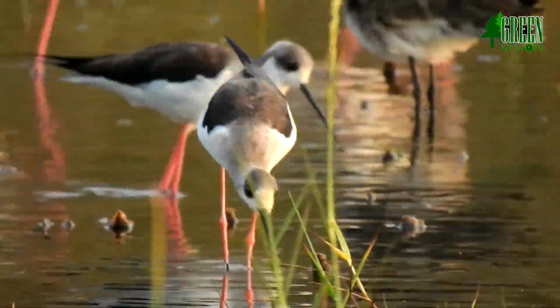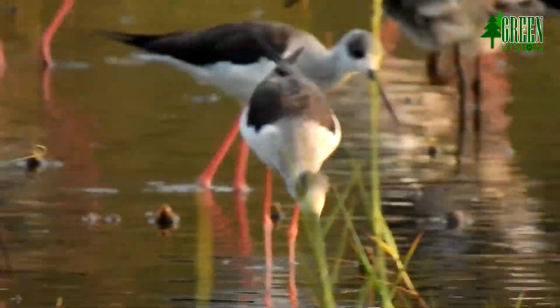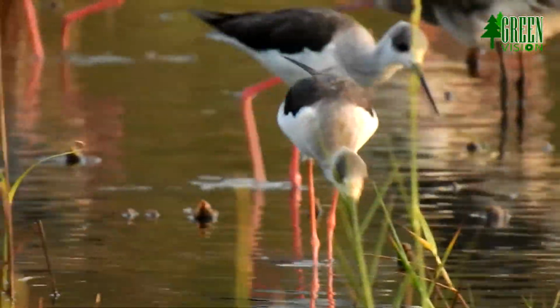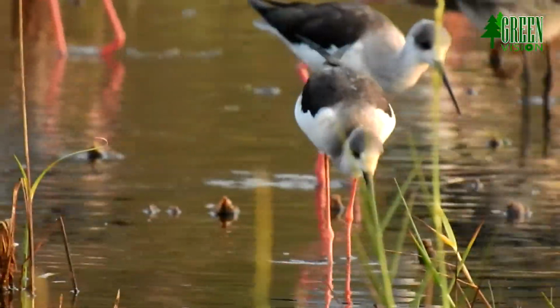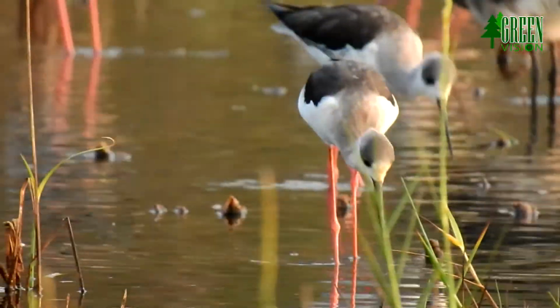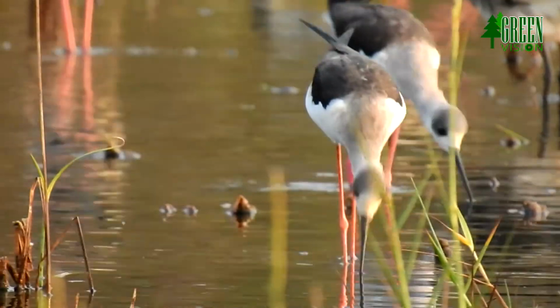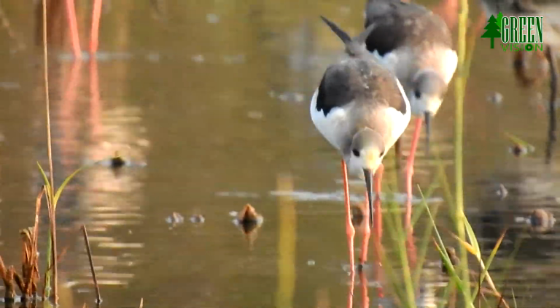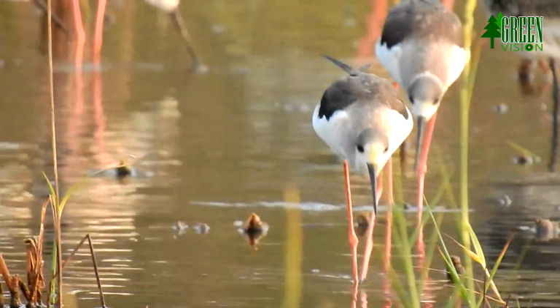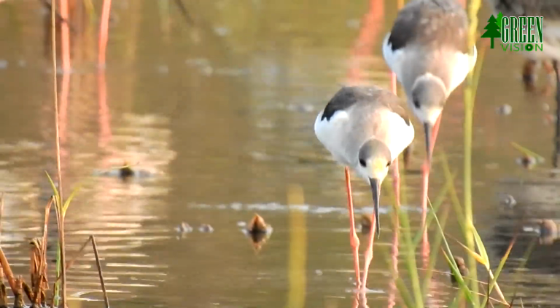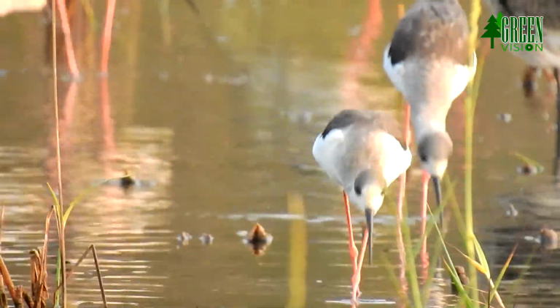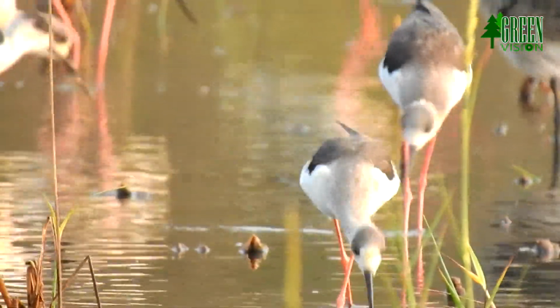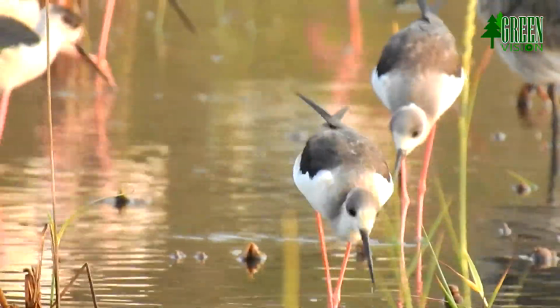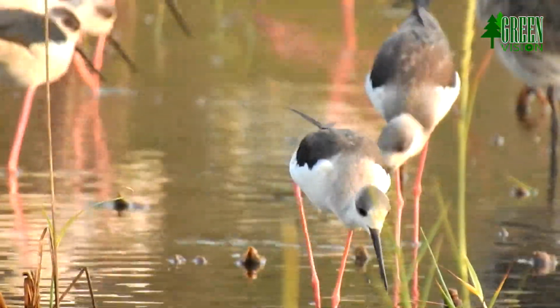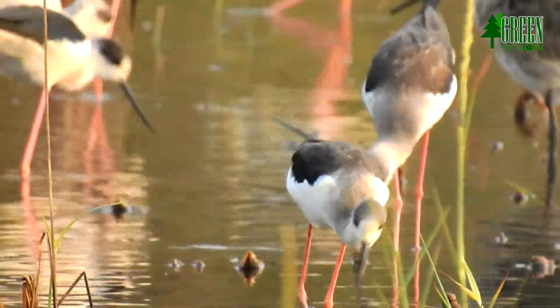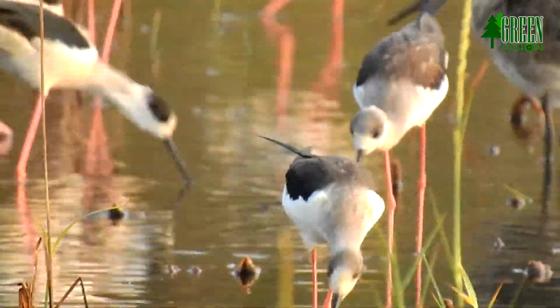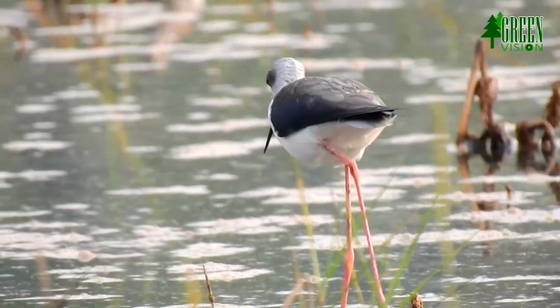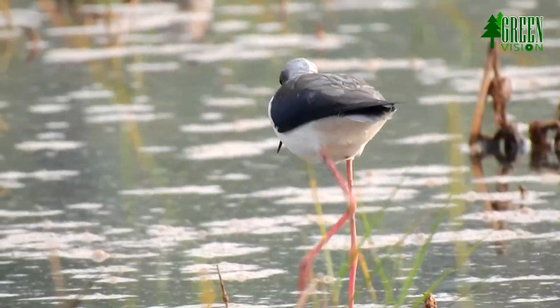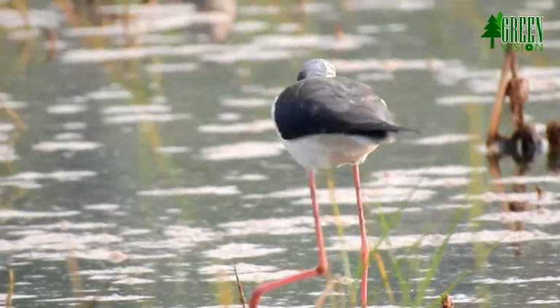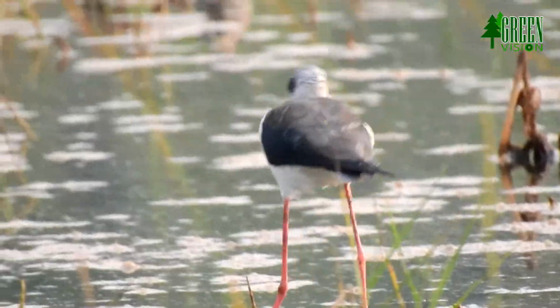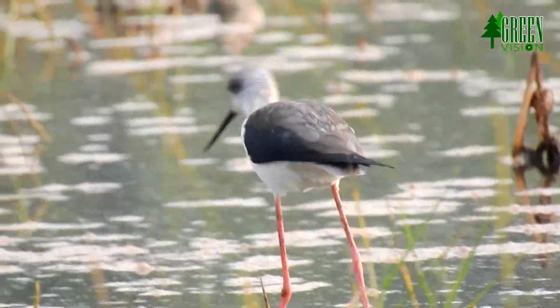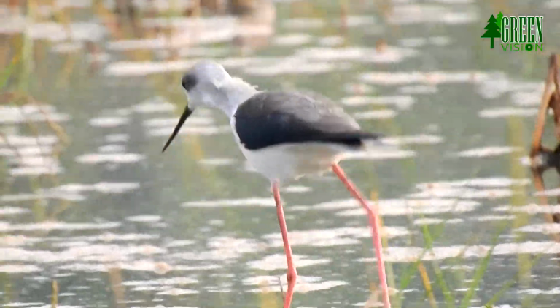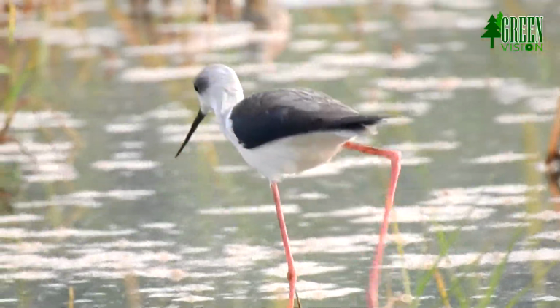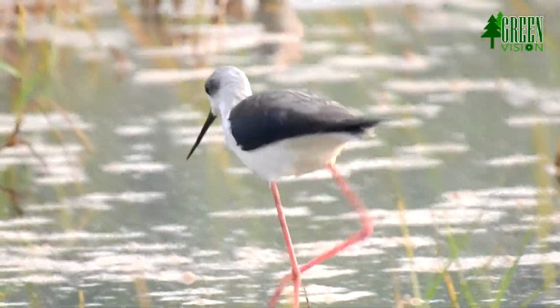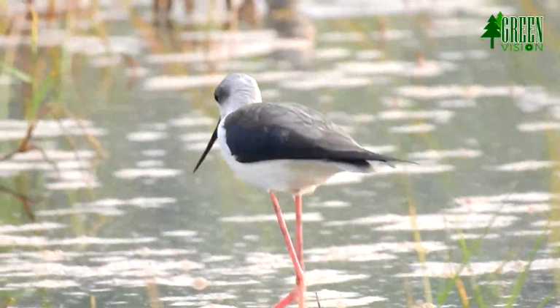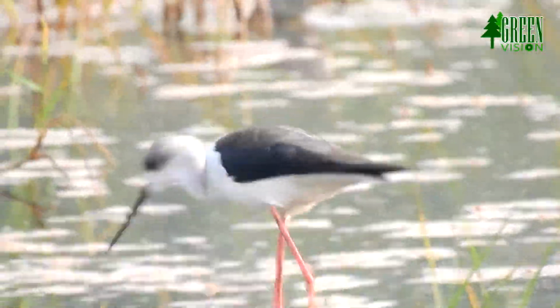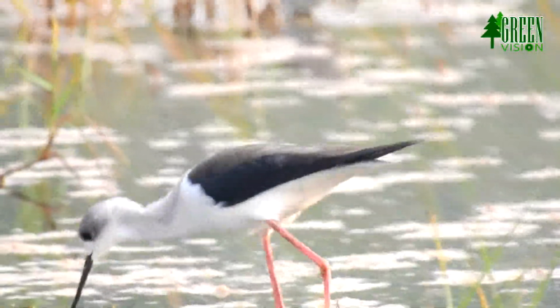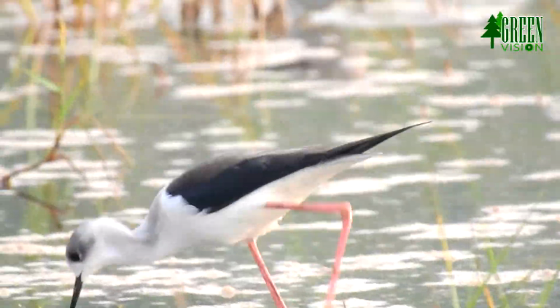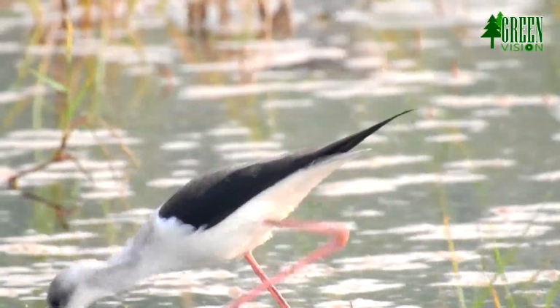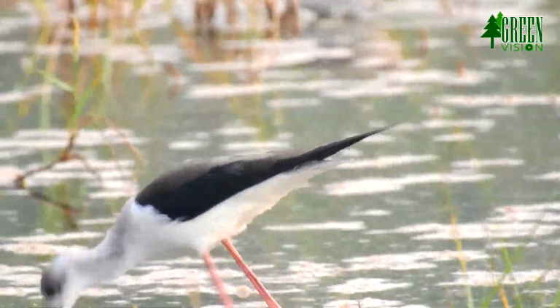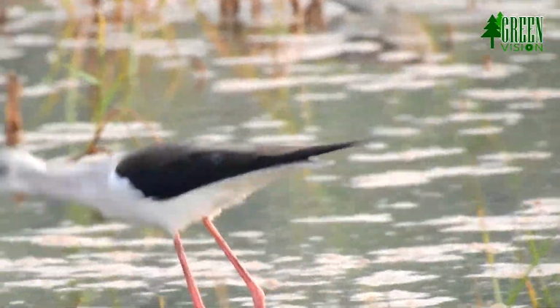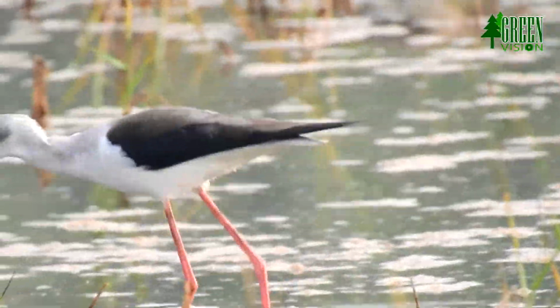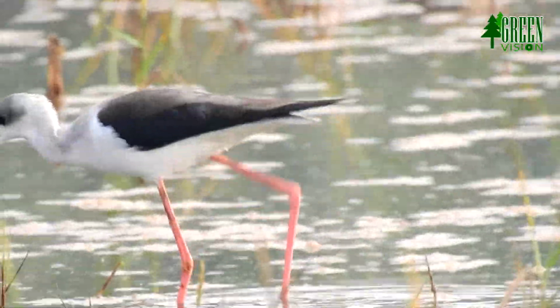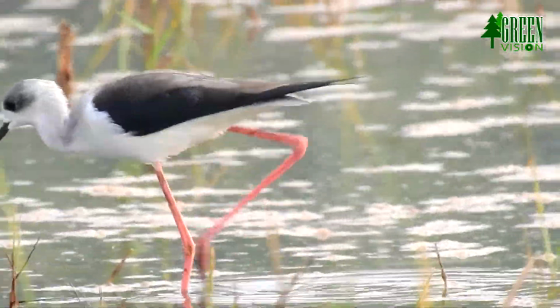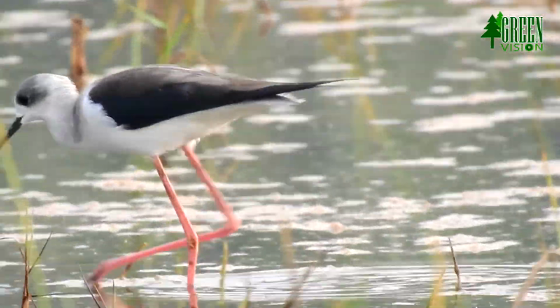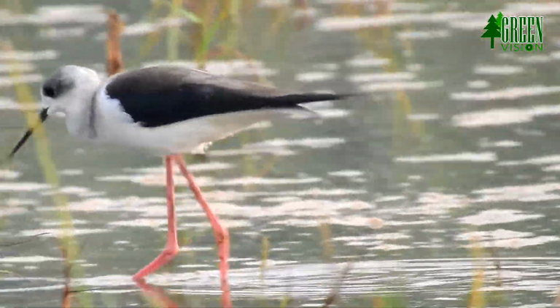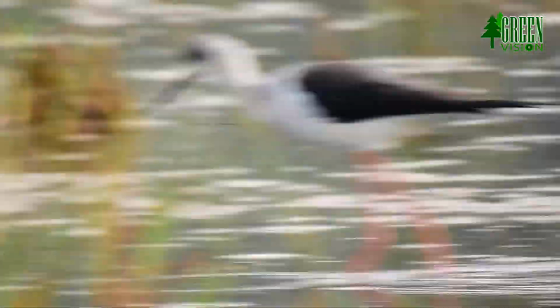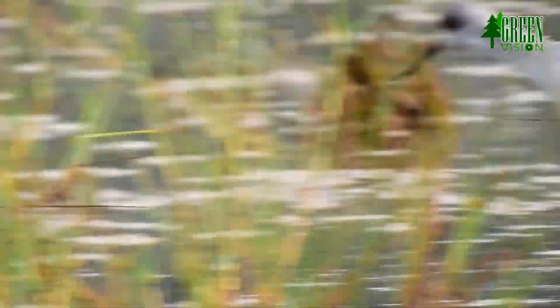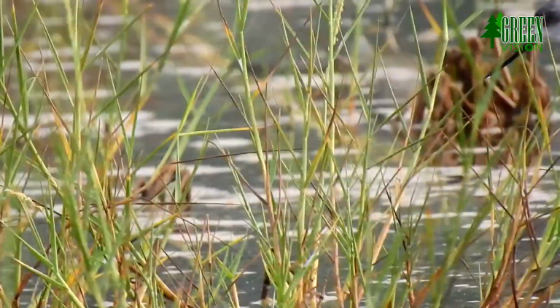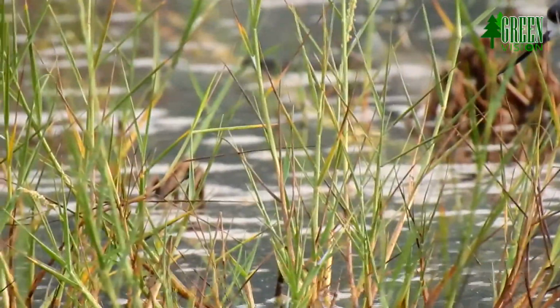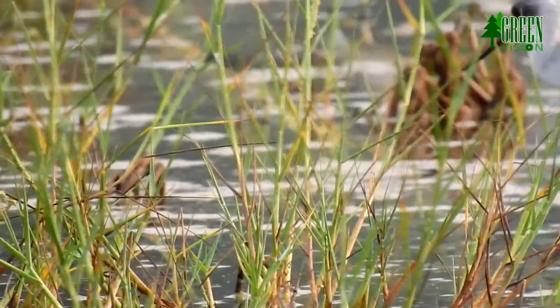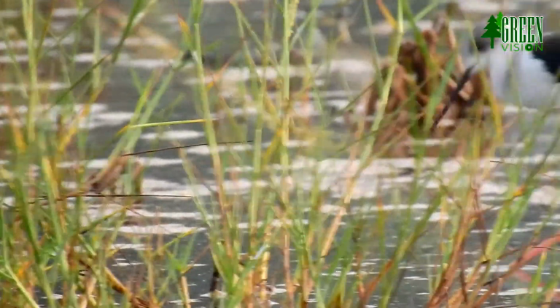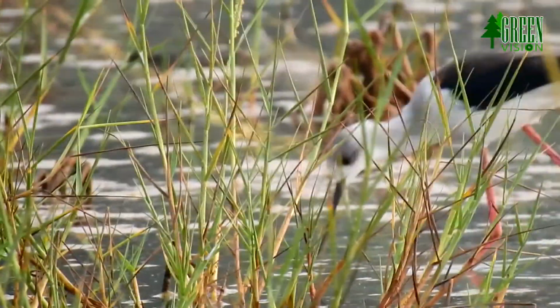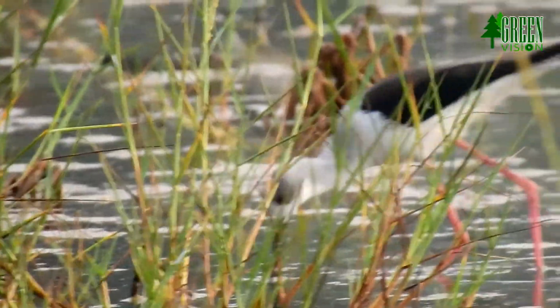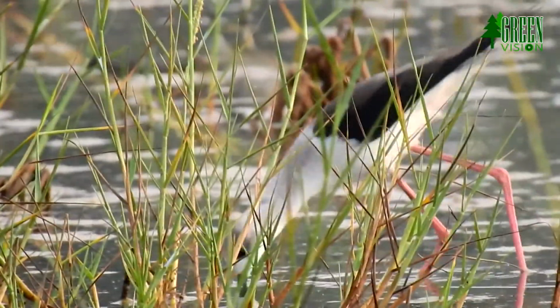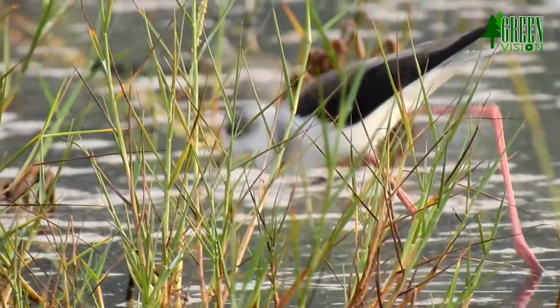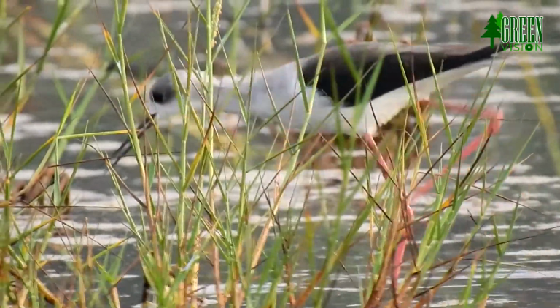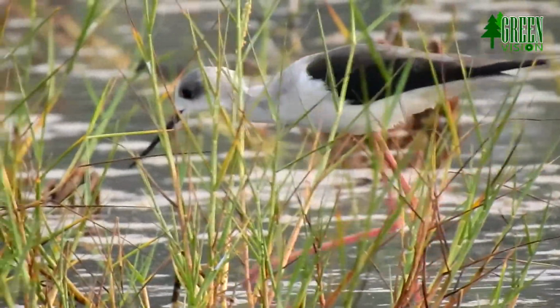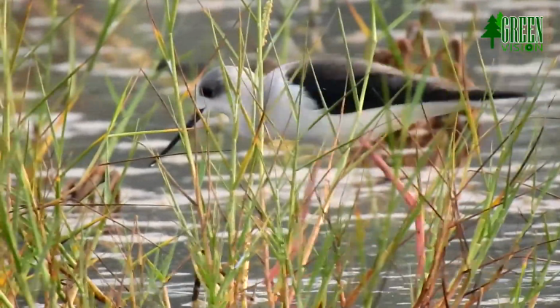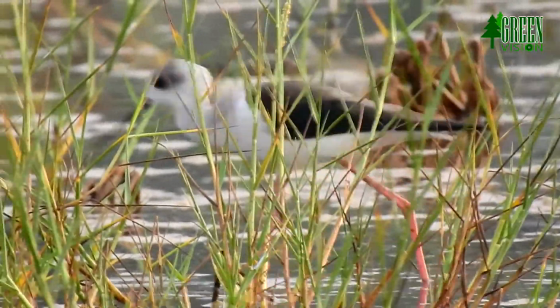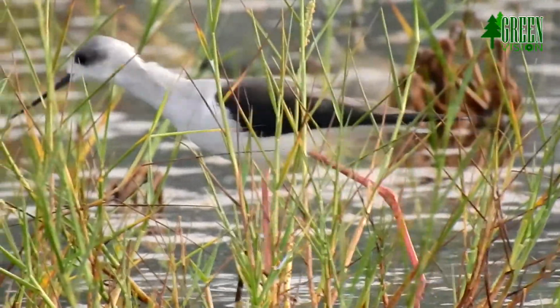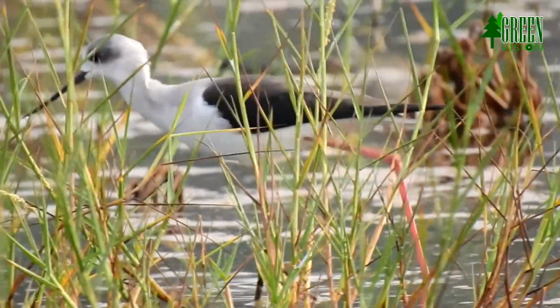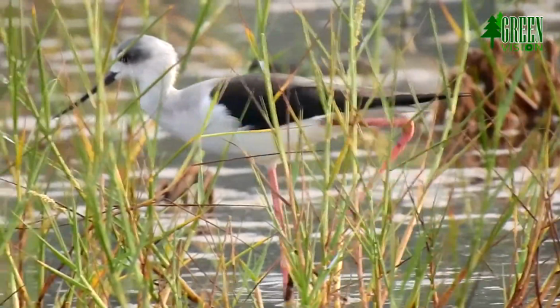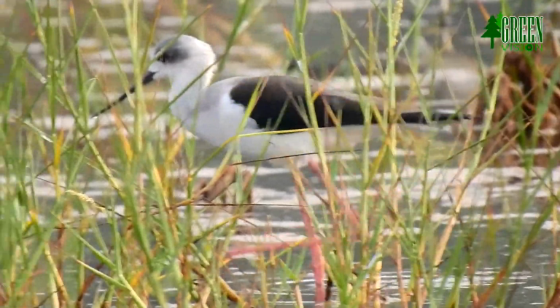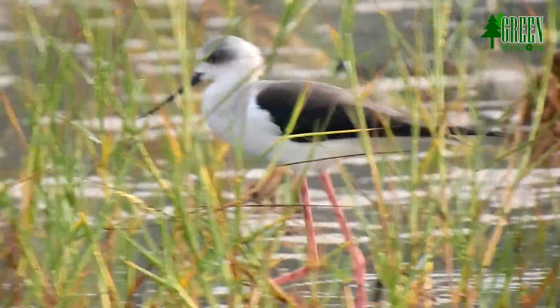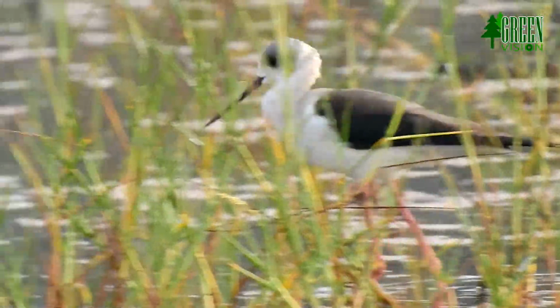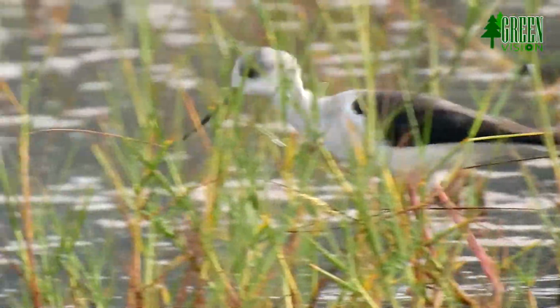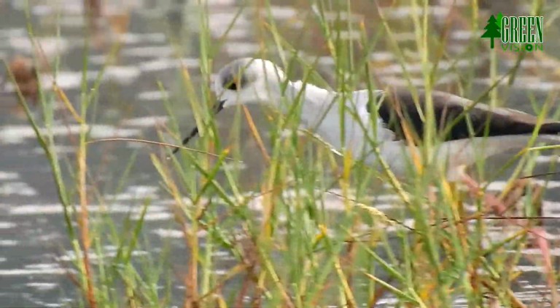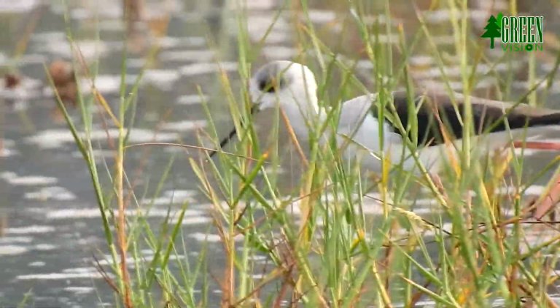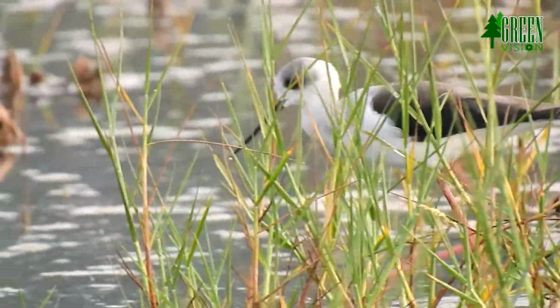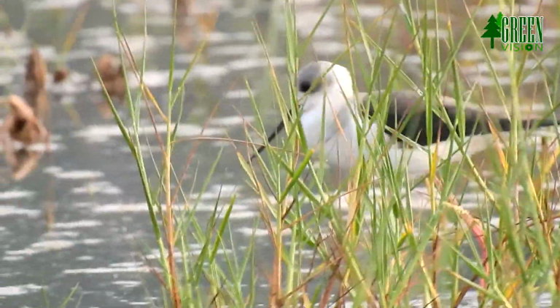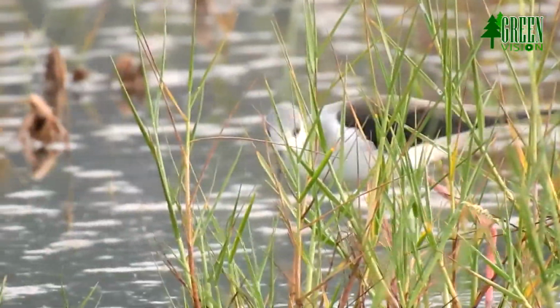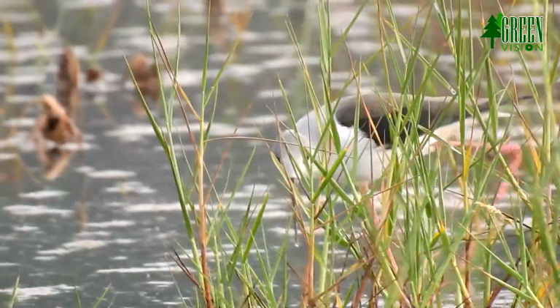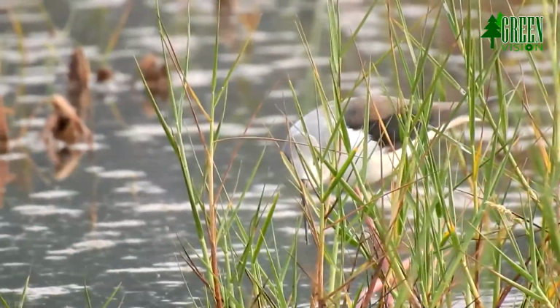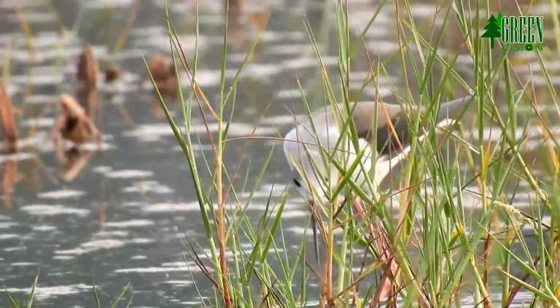These birds pick up their food from sand or water. They mainly eat insects and crustaceans.